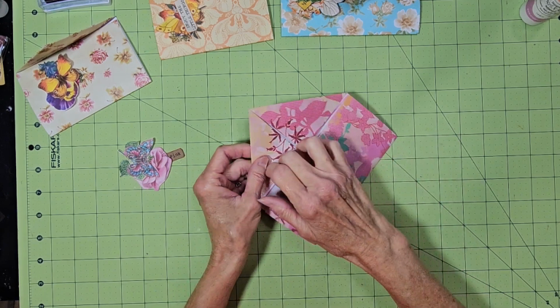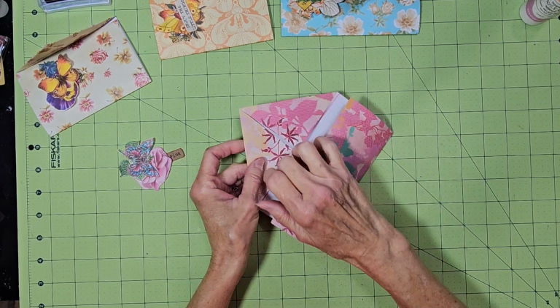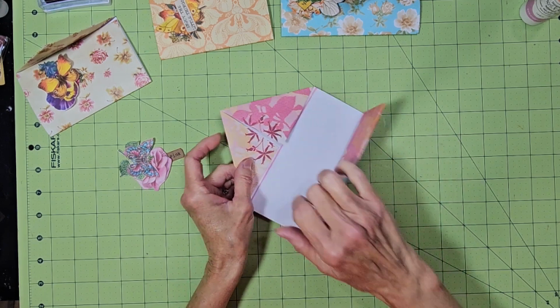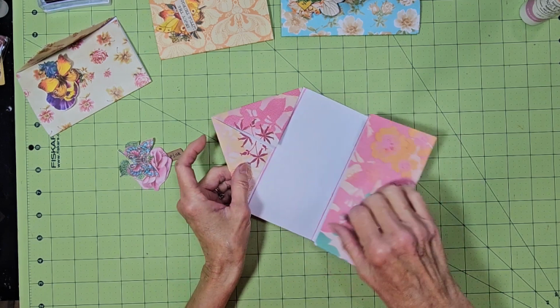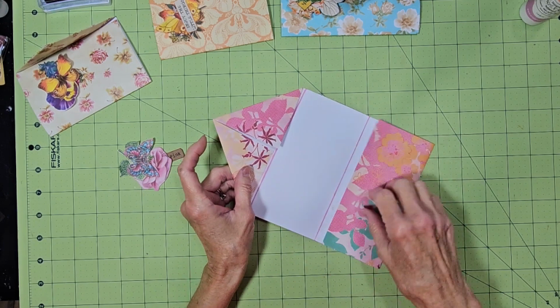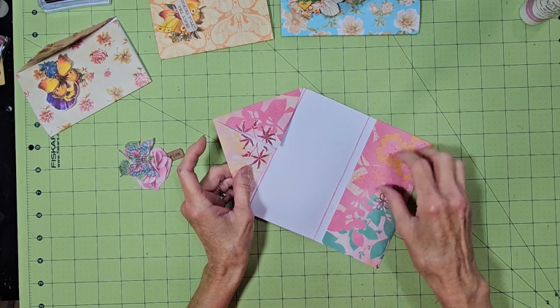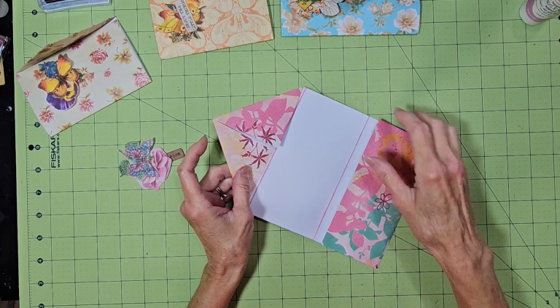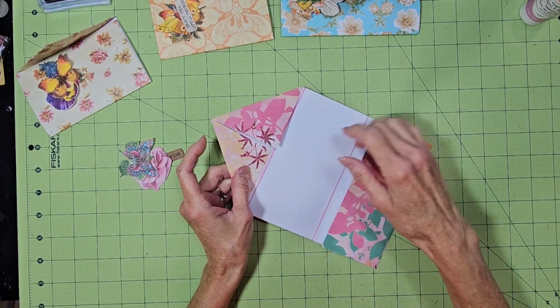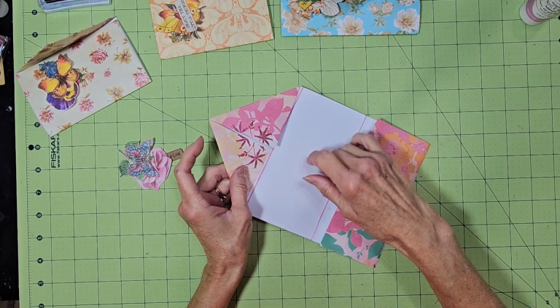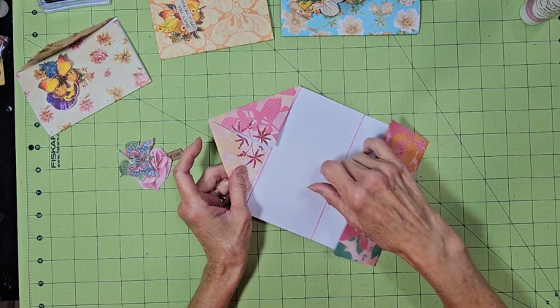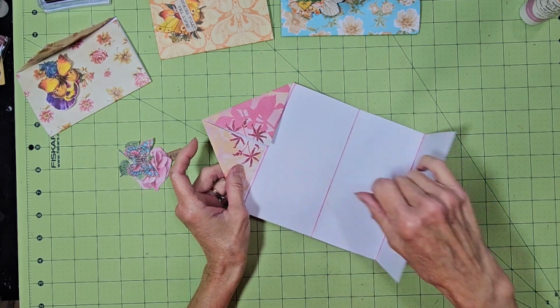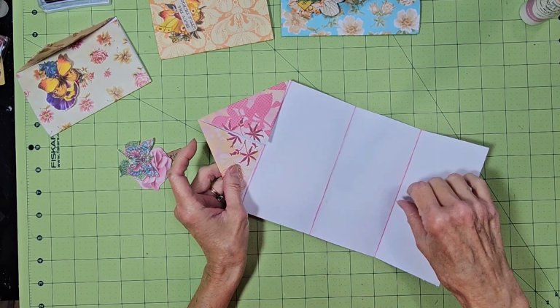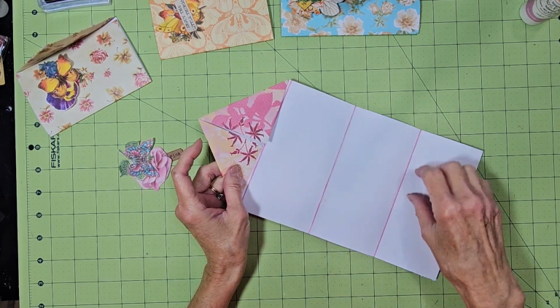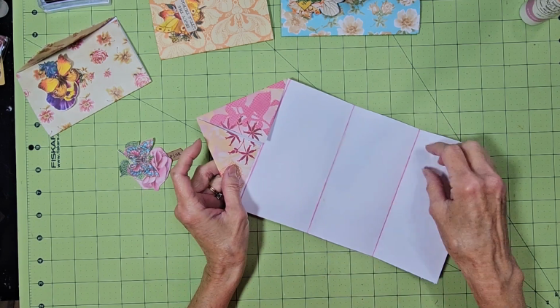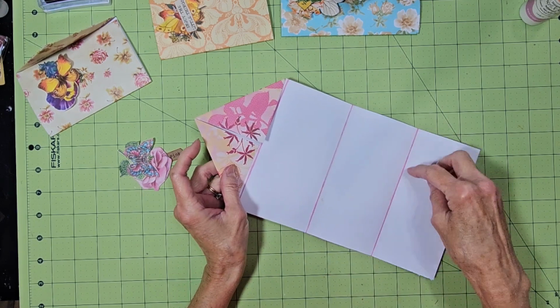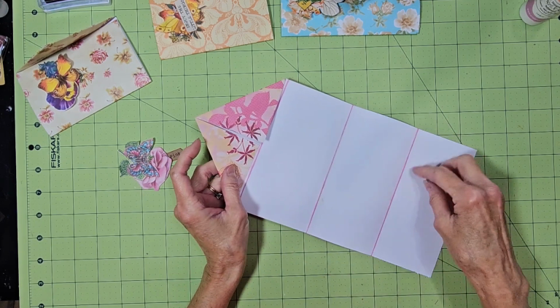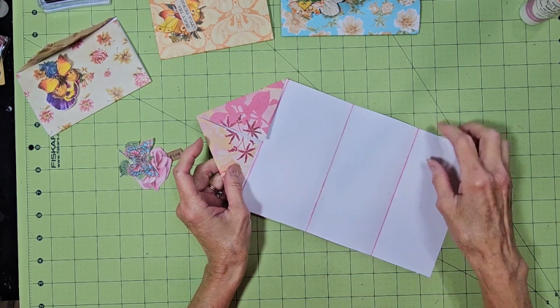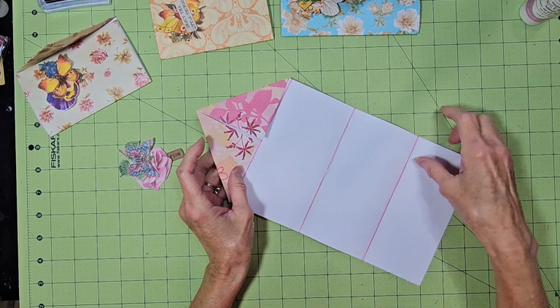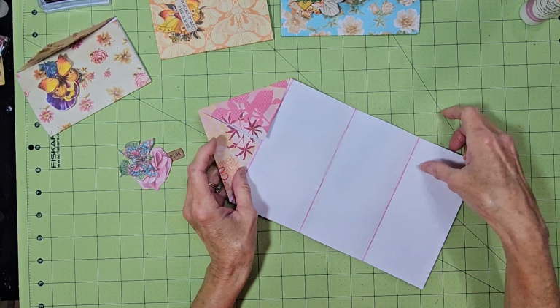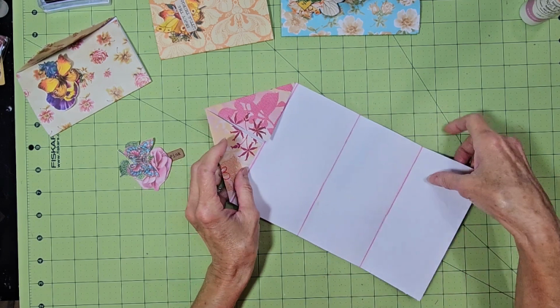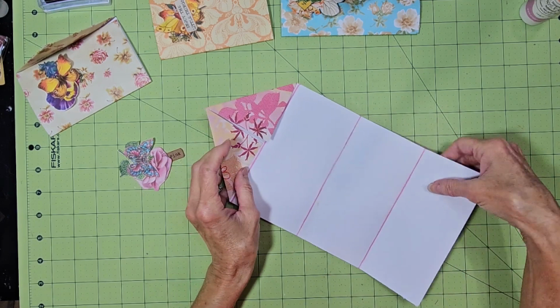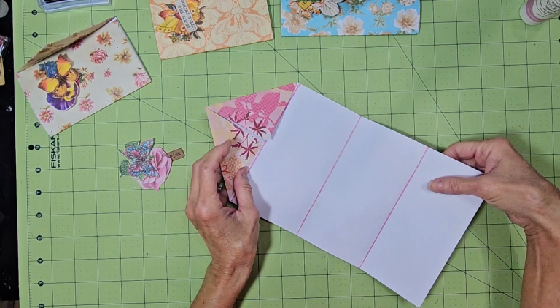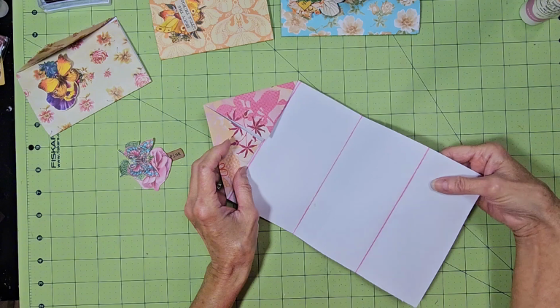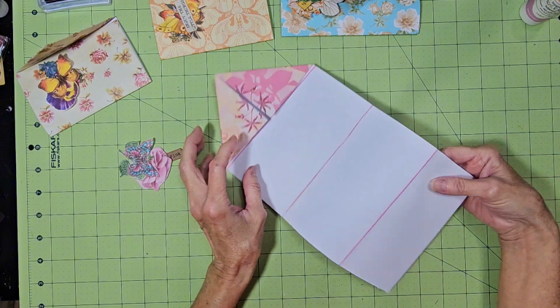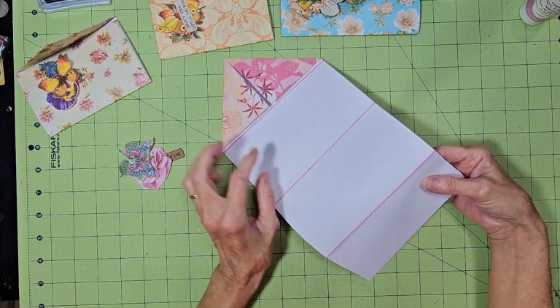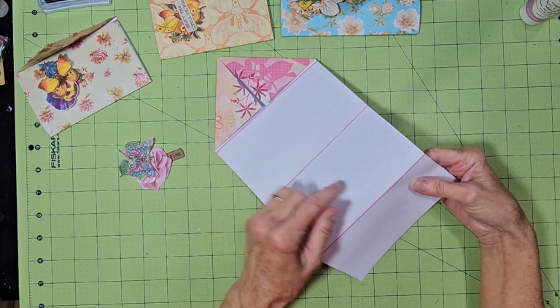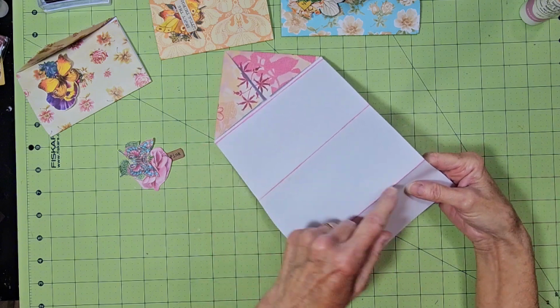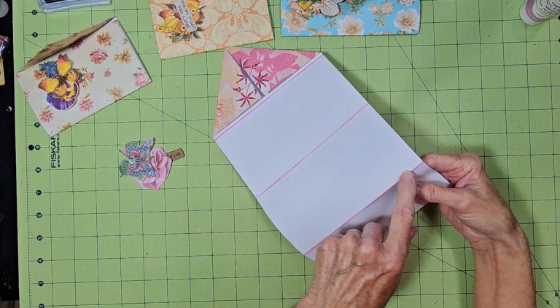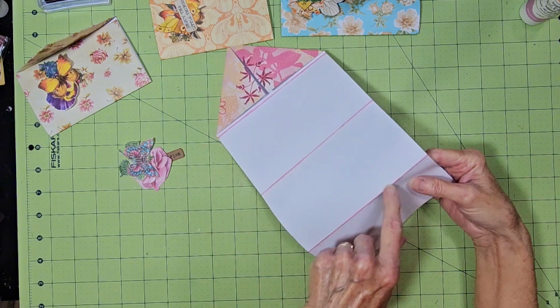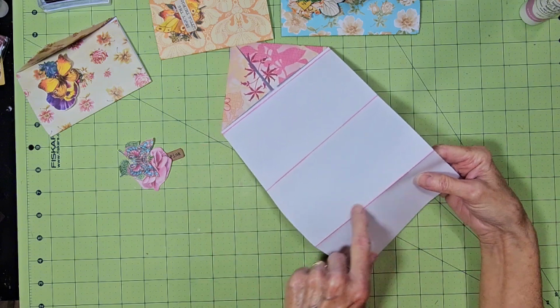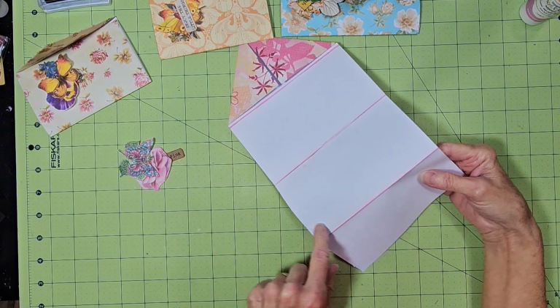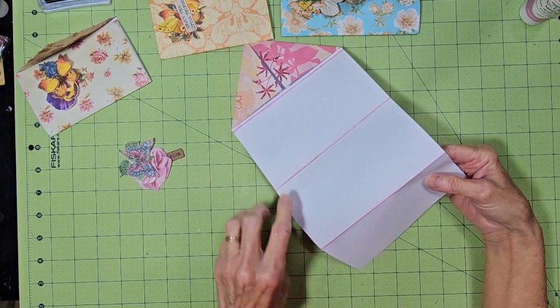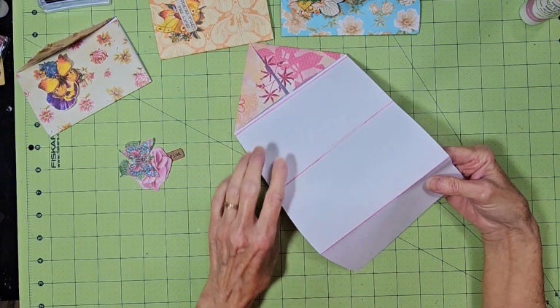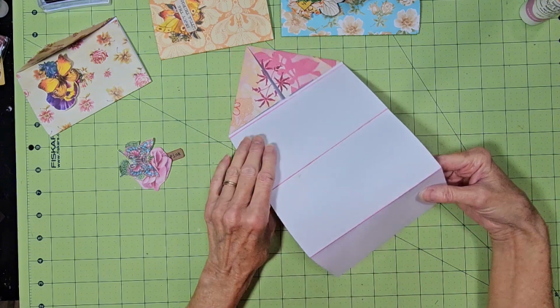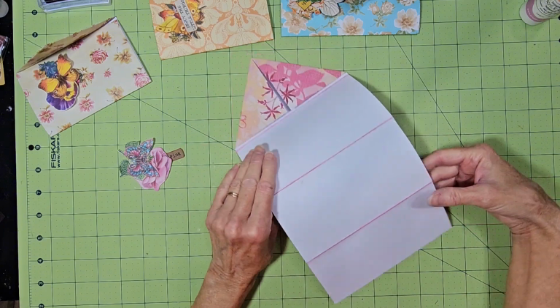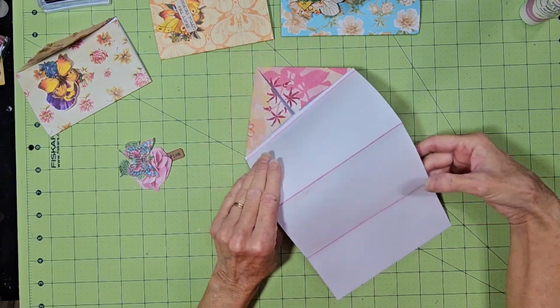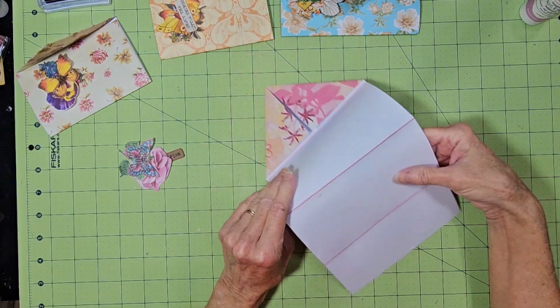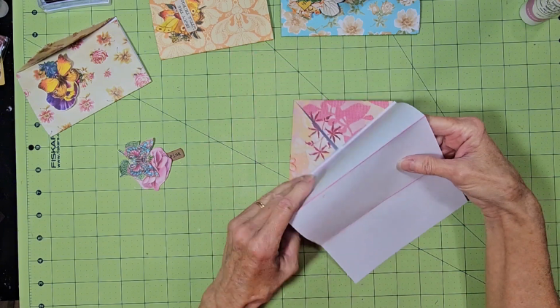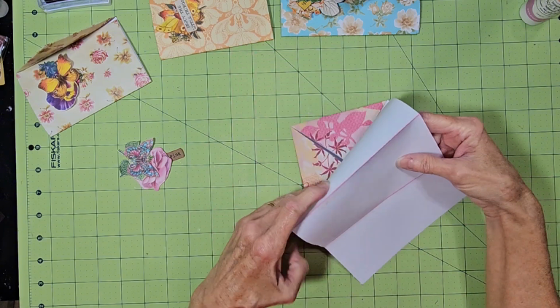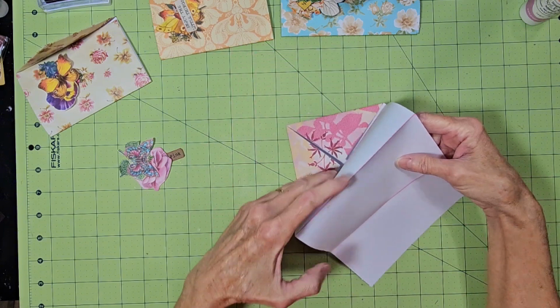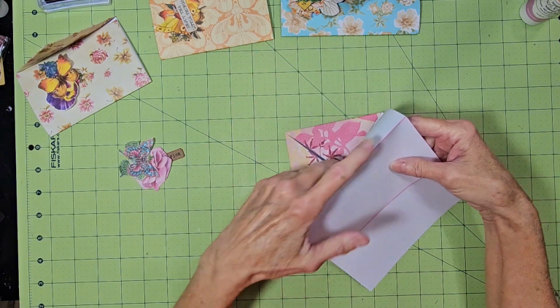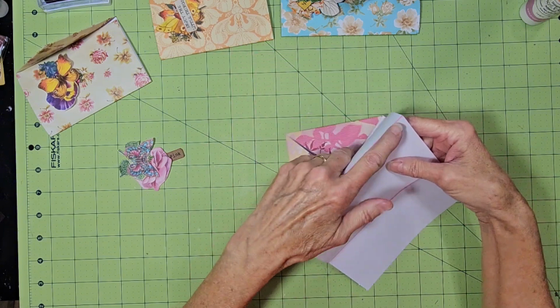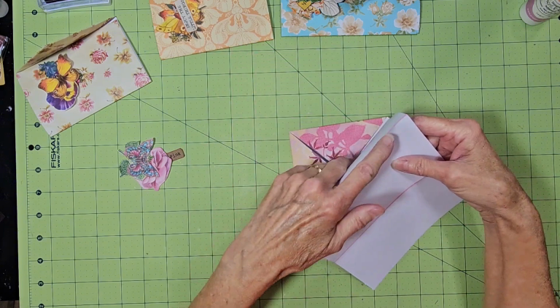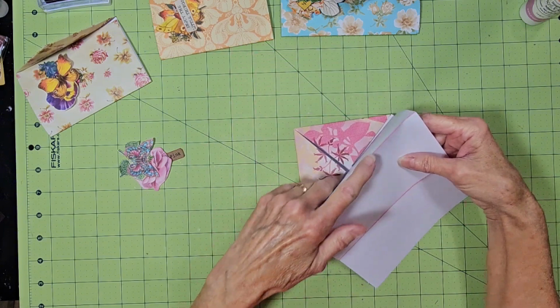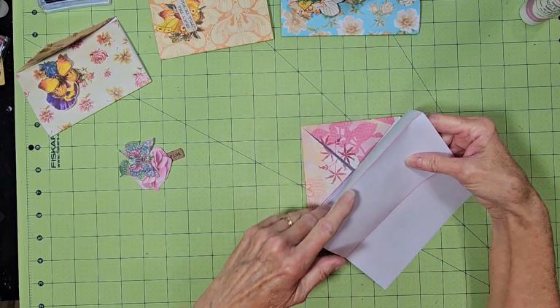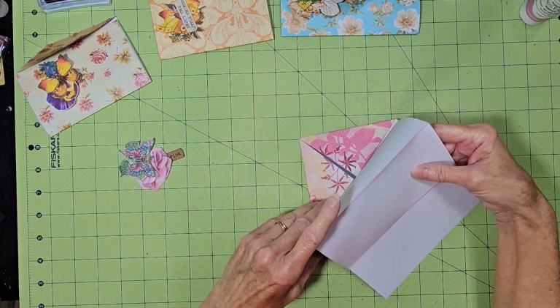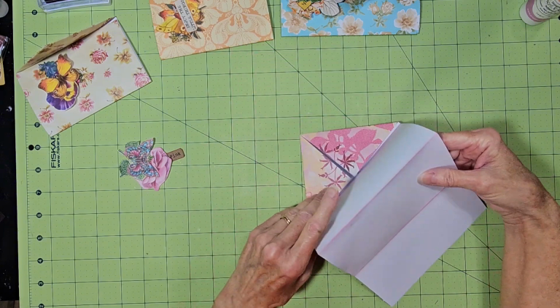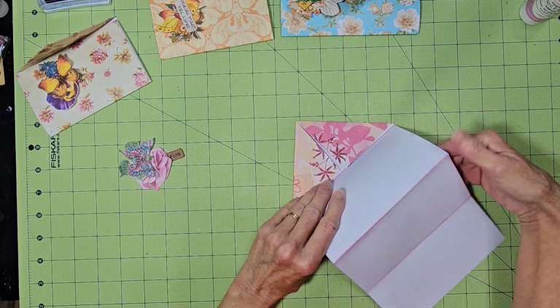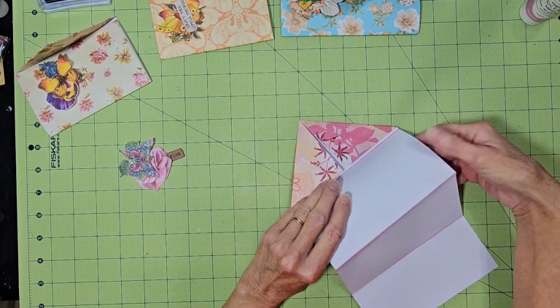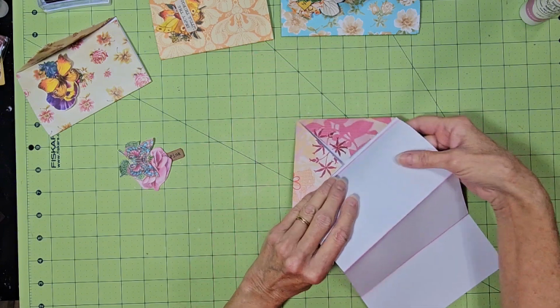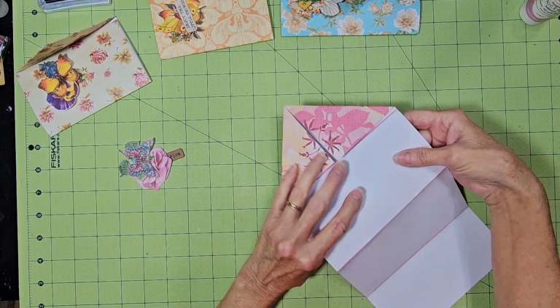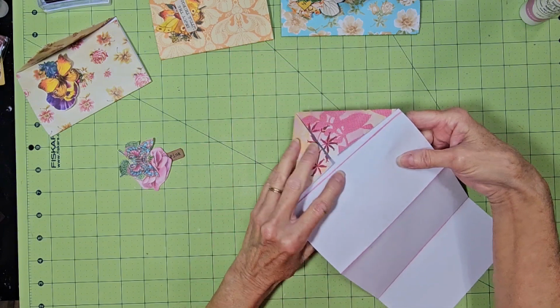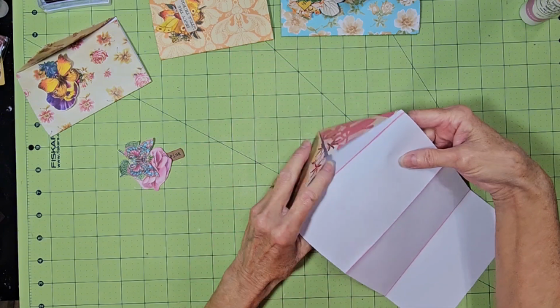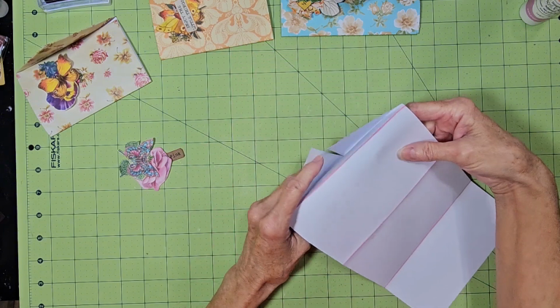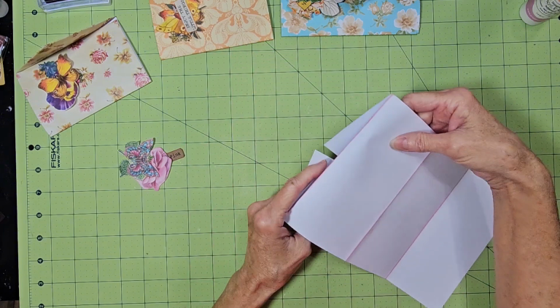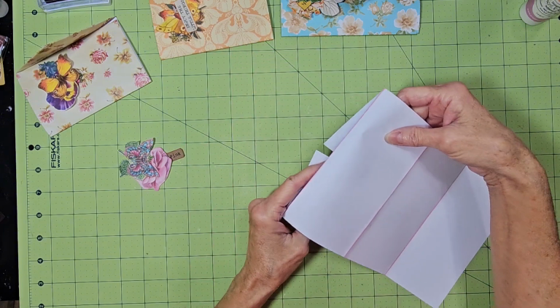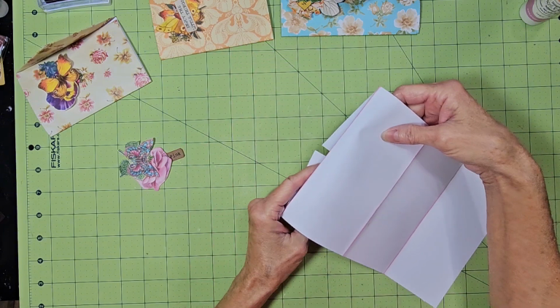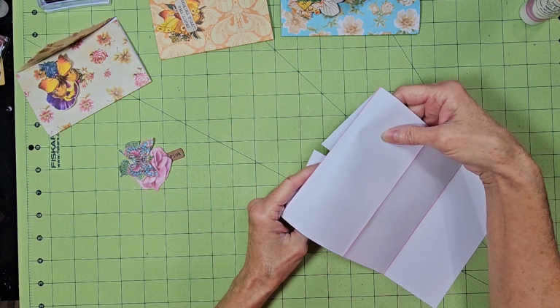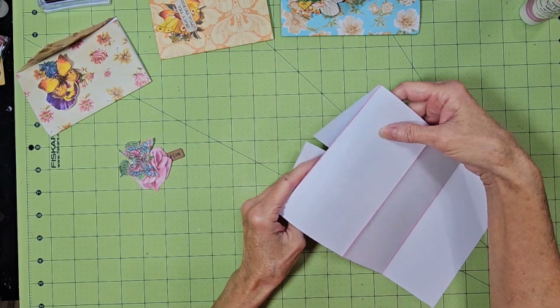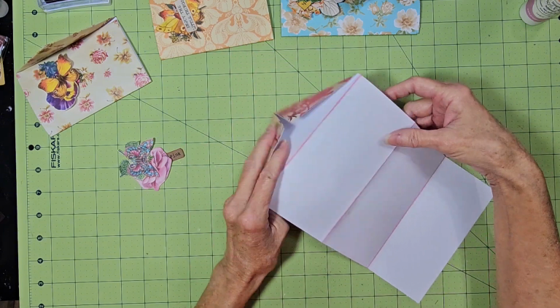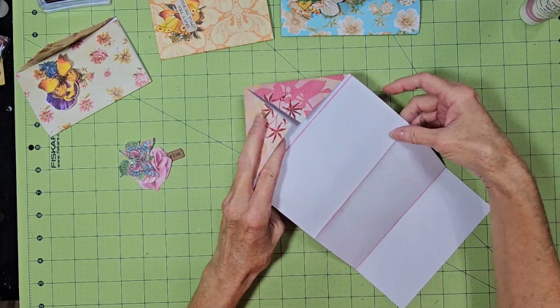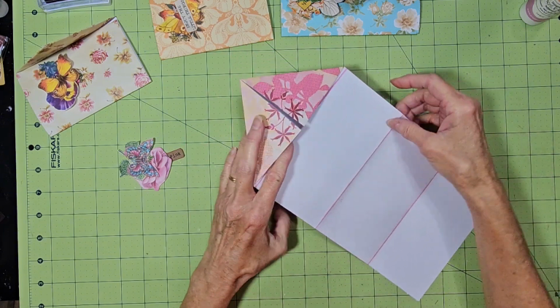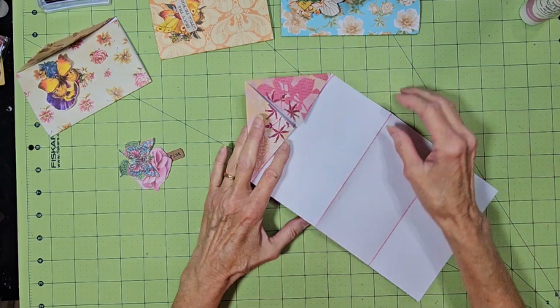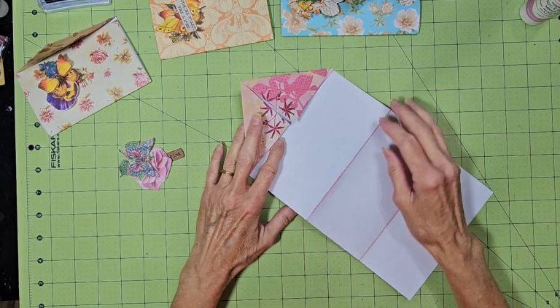All I did on my creases was just inked them to make them look fancy.